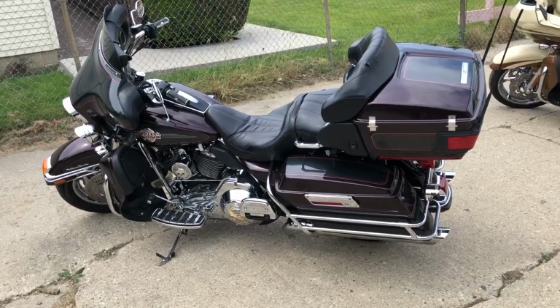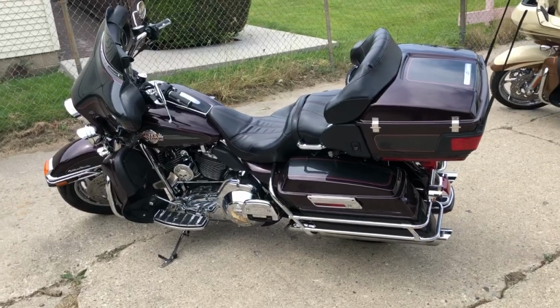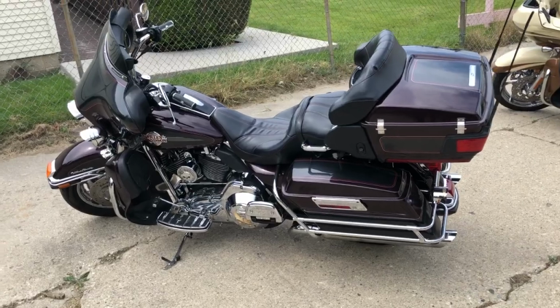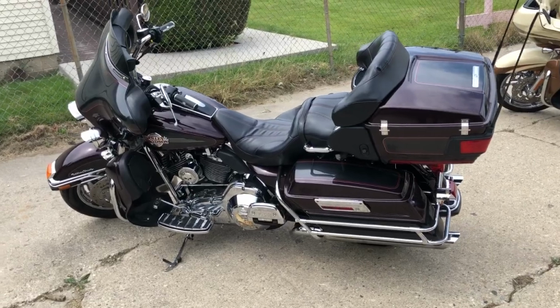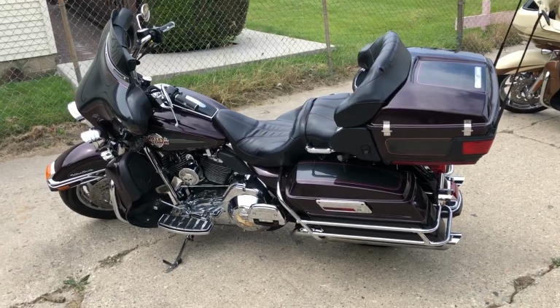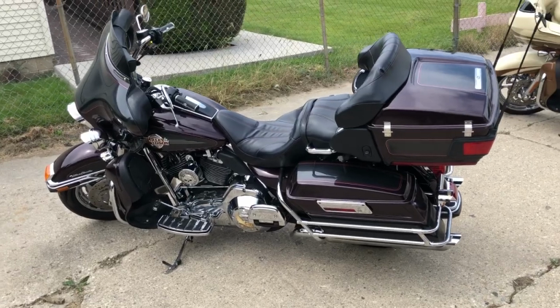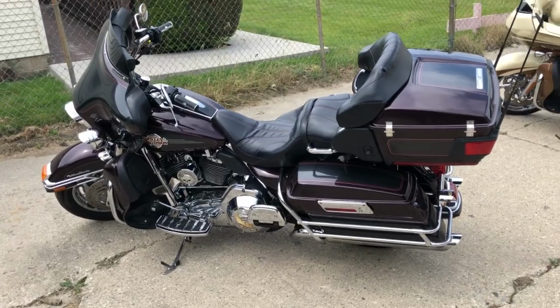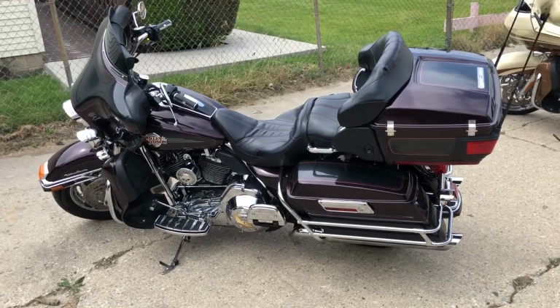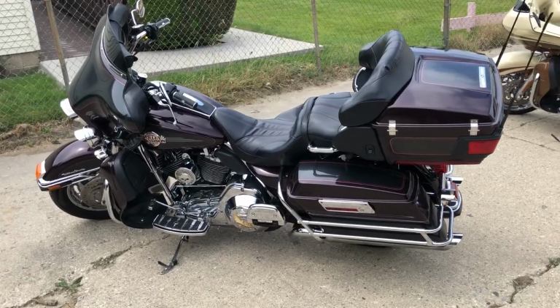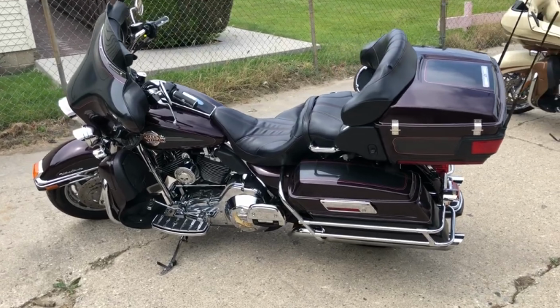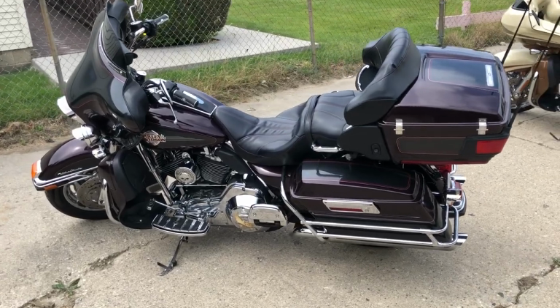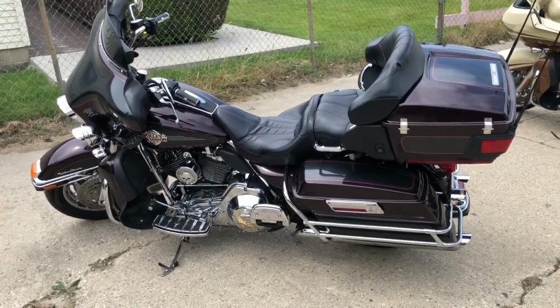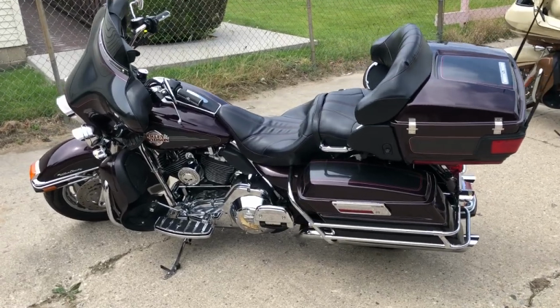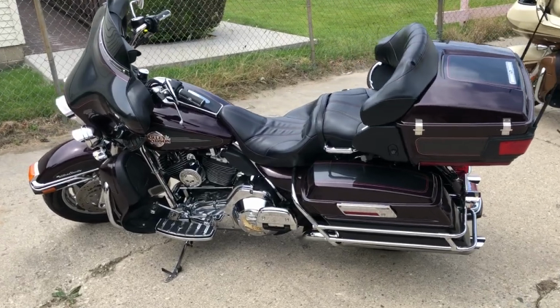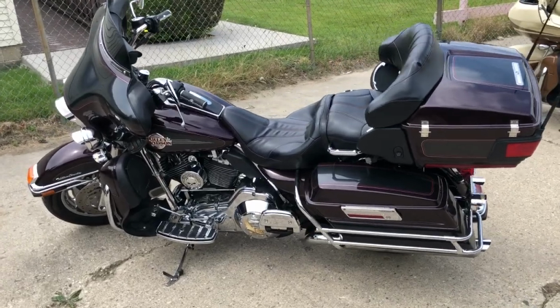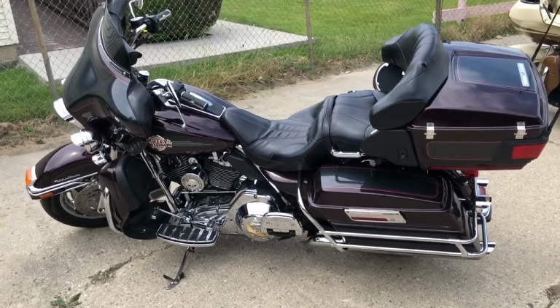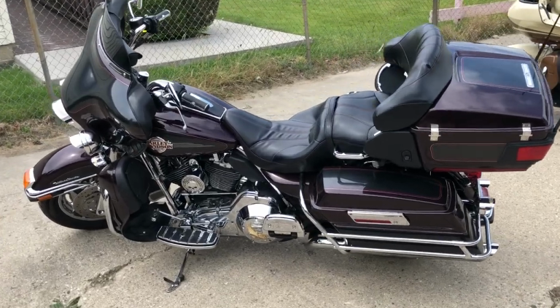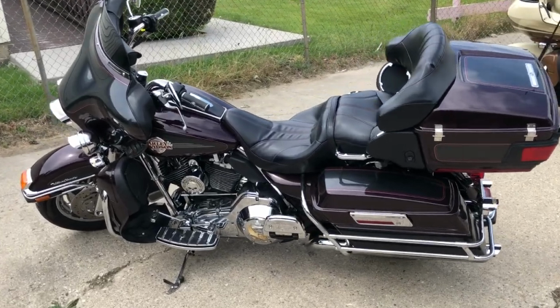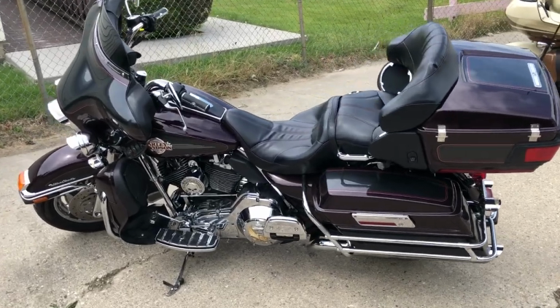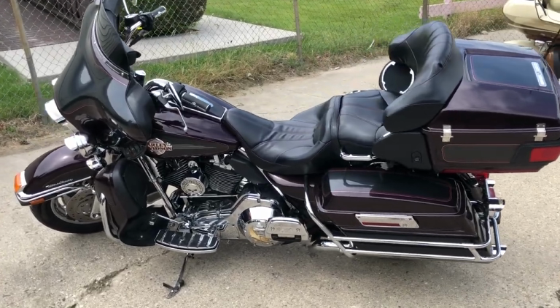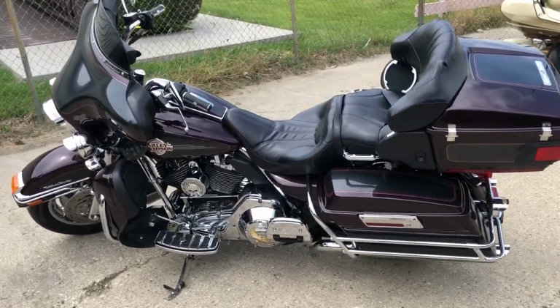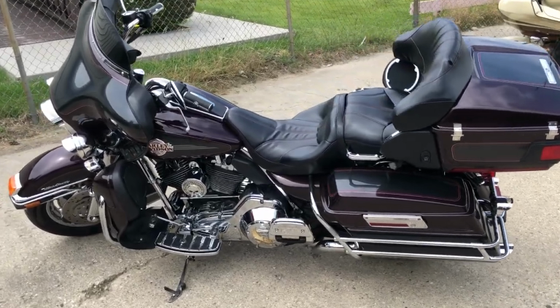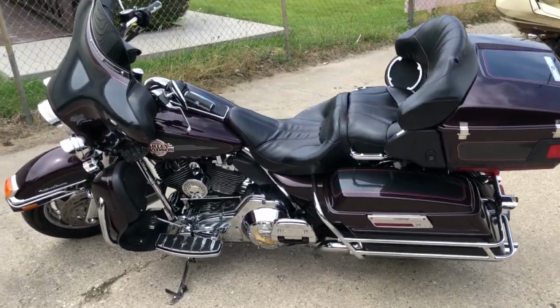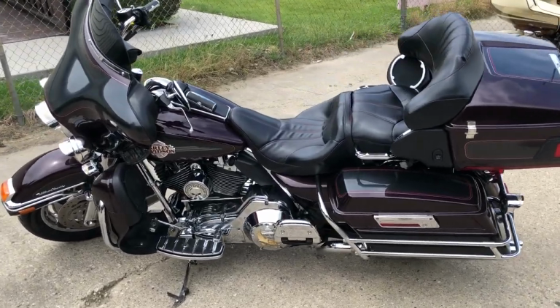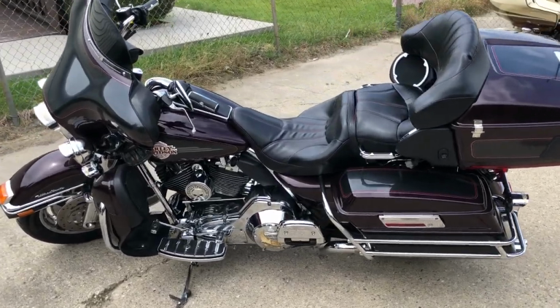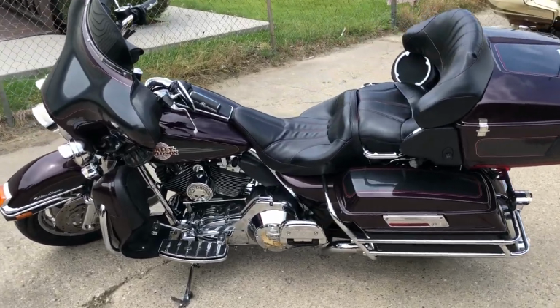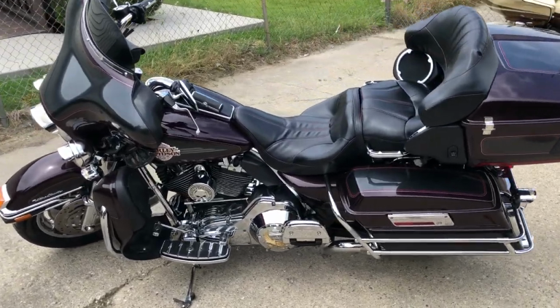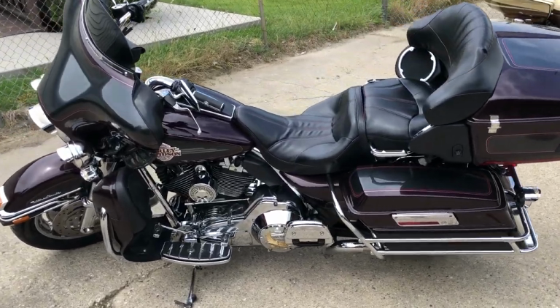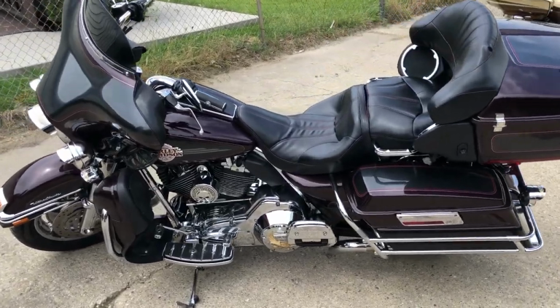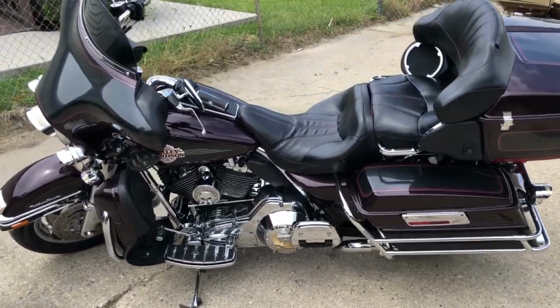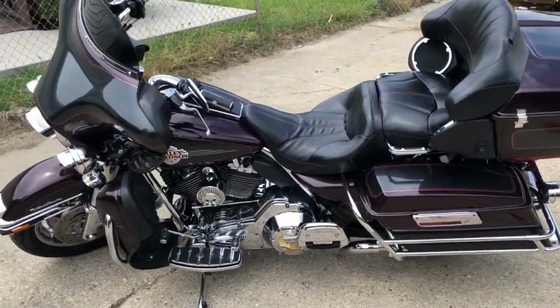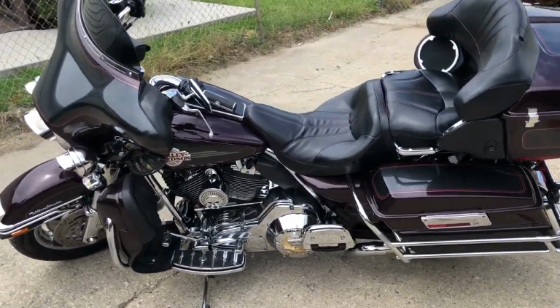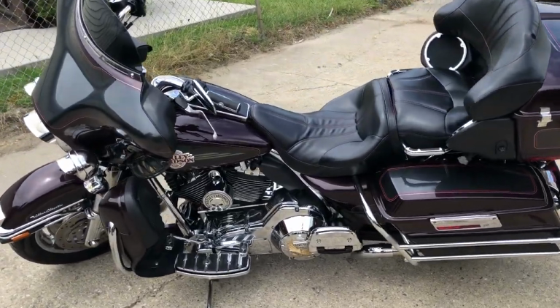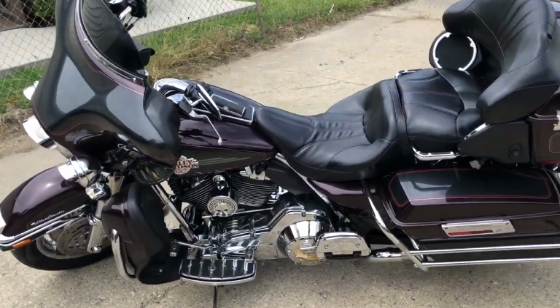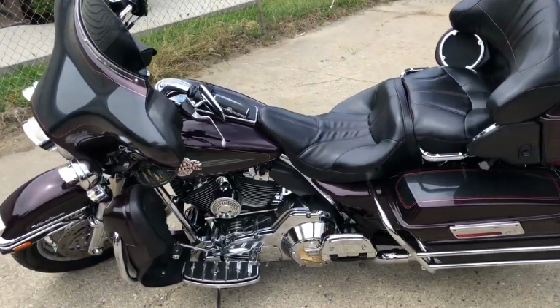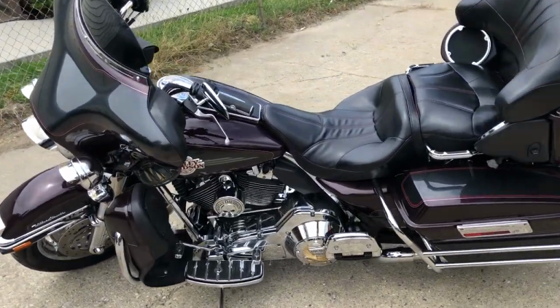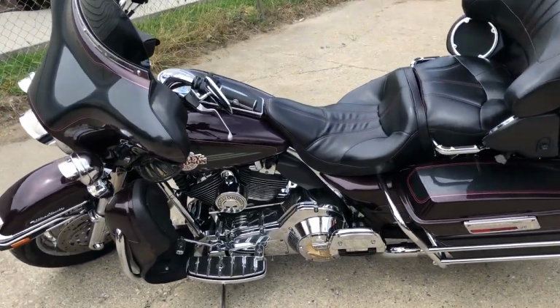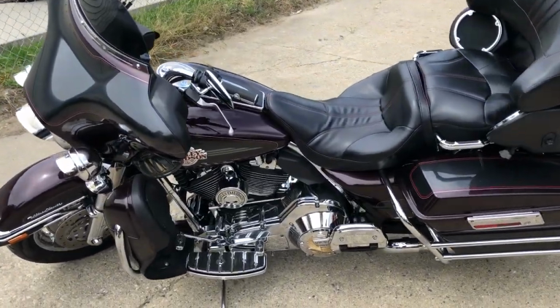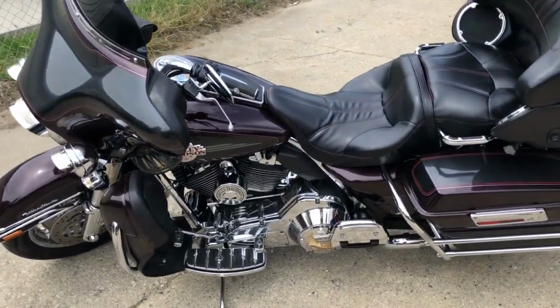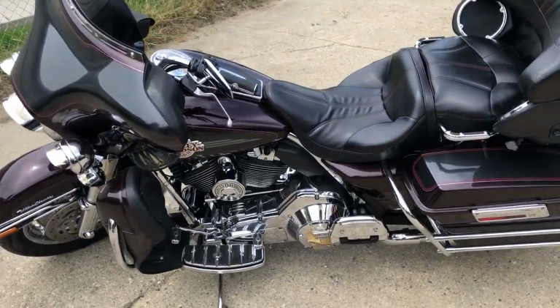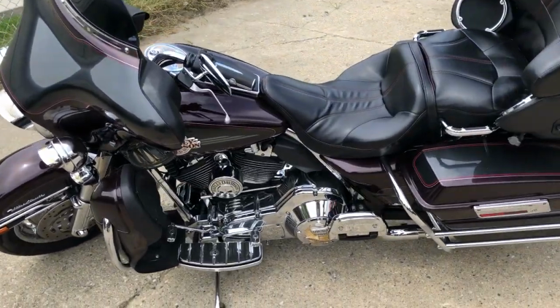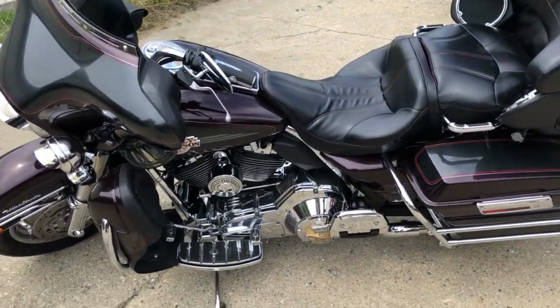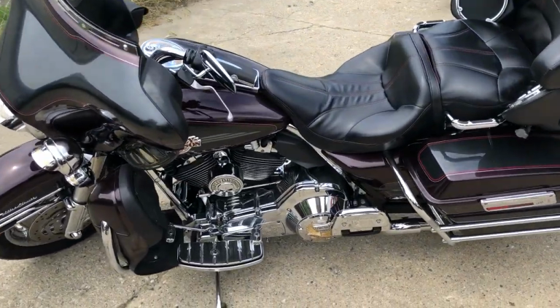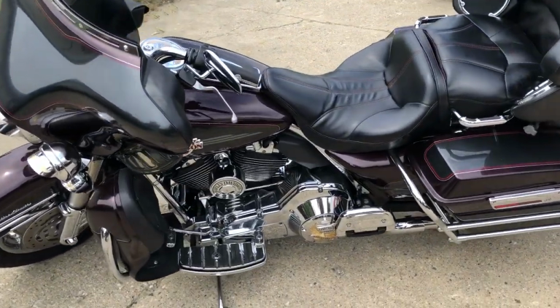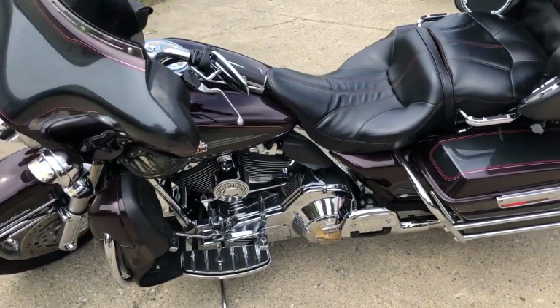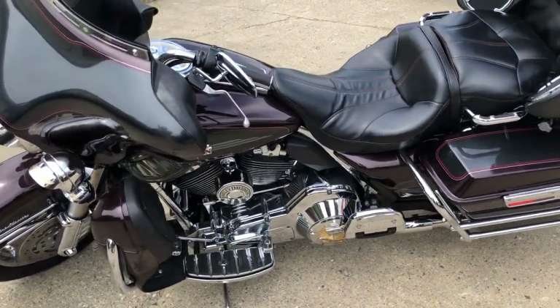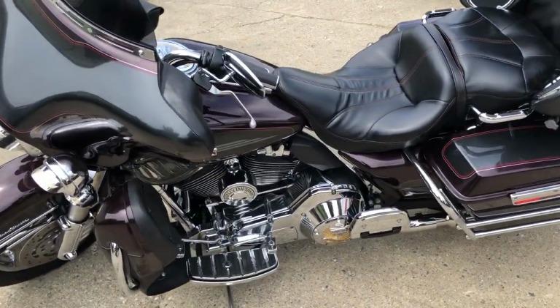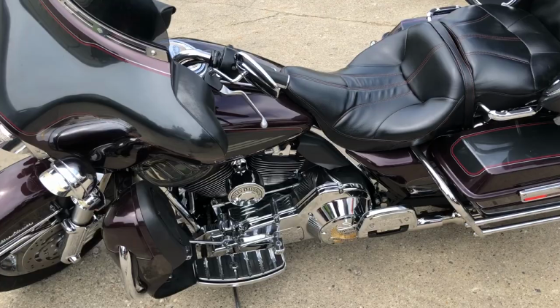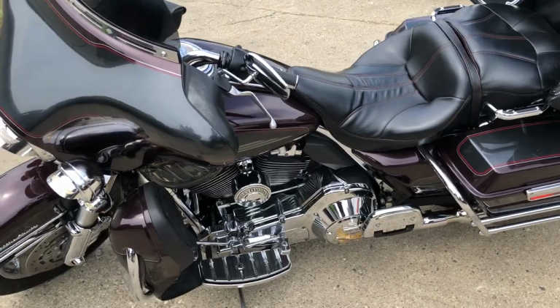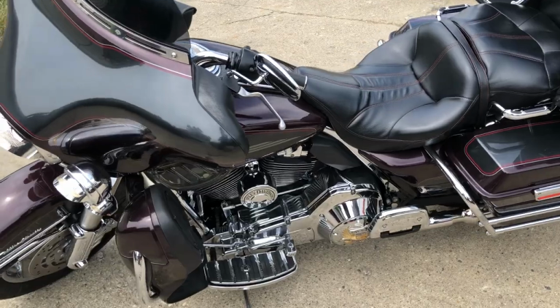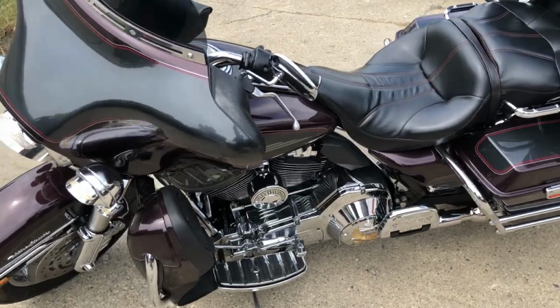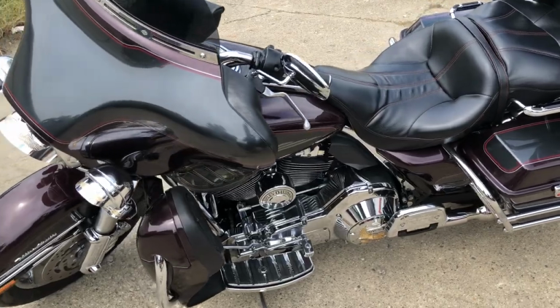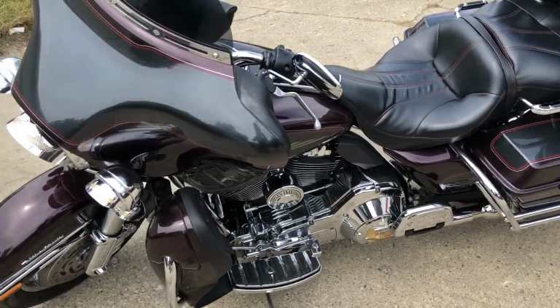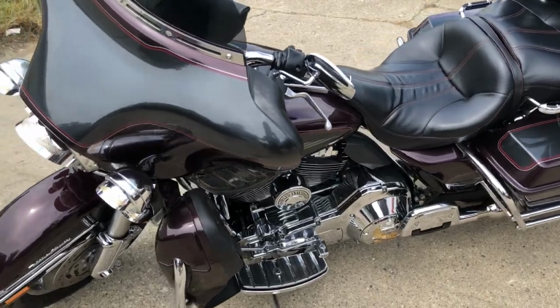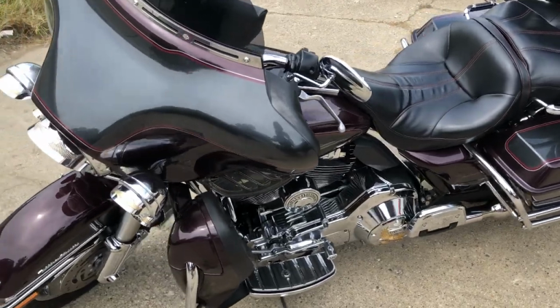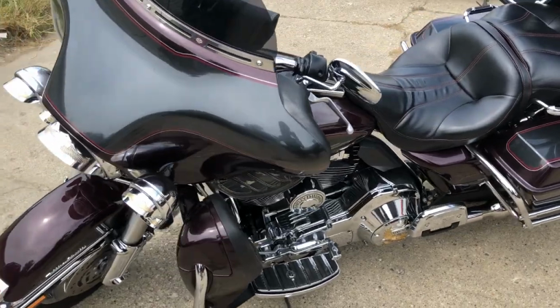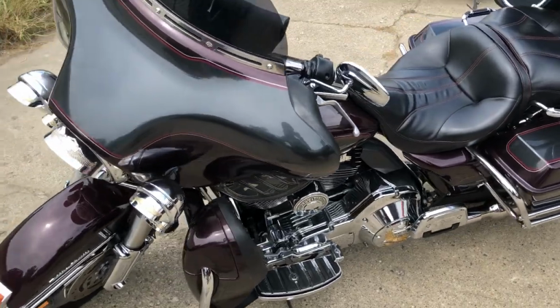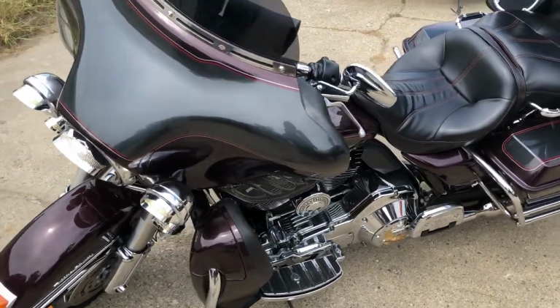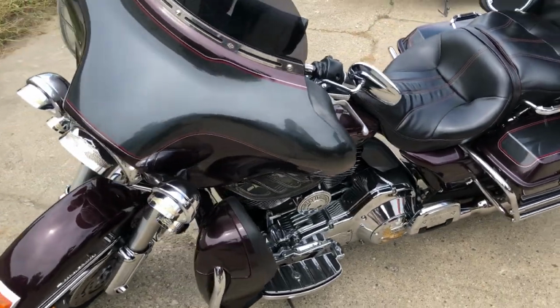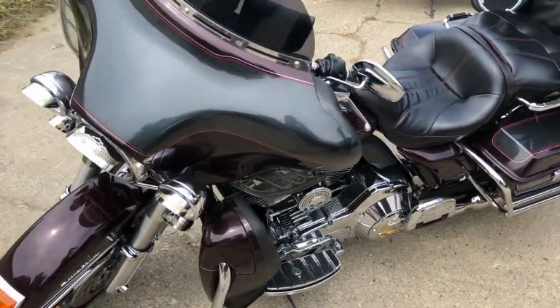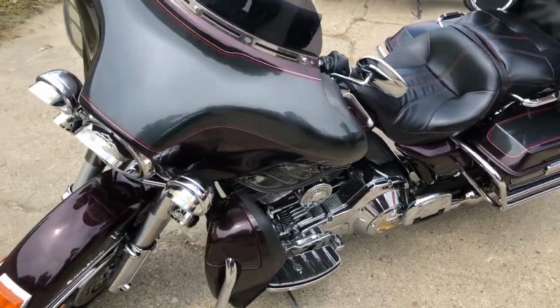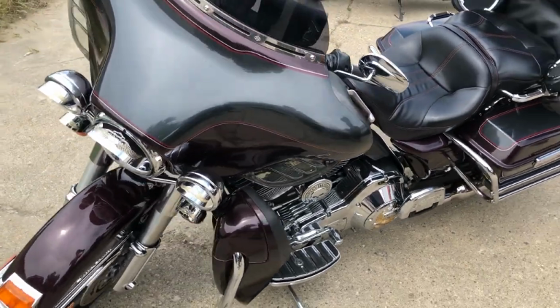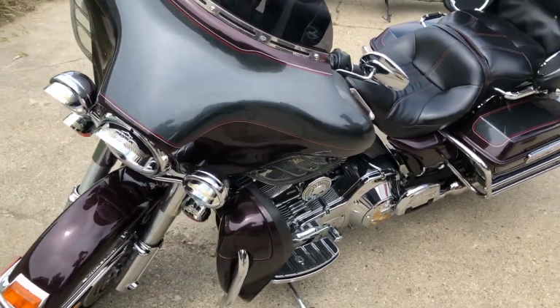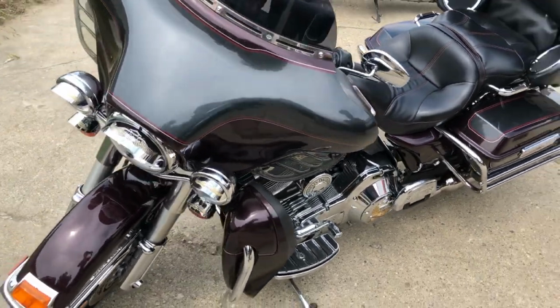Hey guys, ApprovalPowerSports.com. Looking for a nice old clean cruiser? This is it — 2006 Ultra Classic for sale.